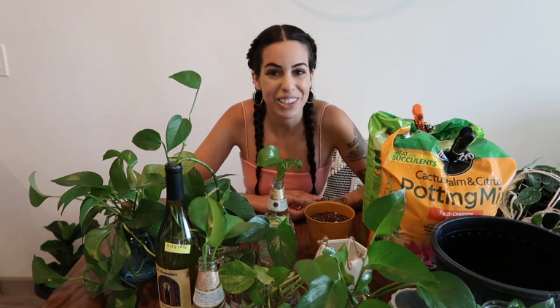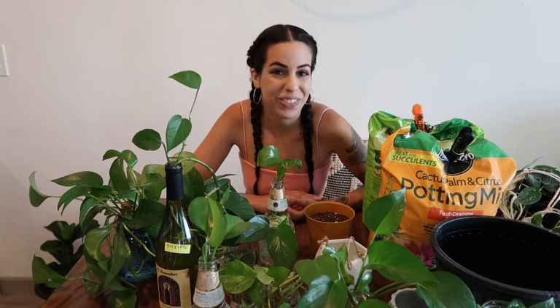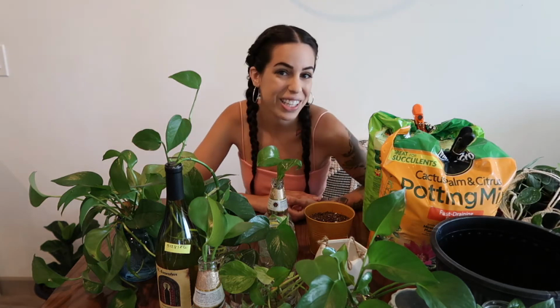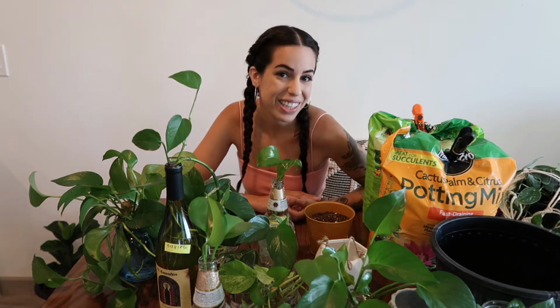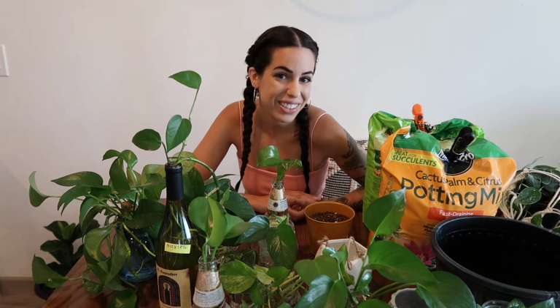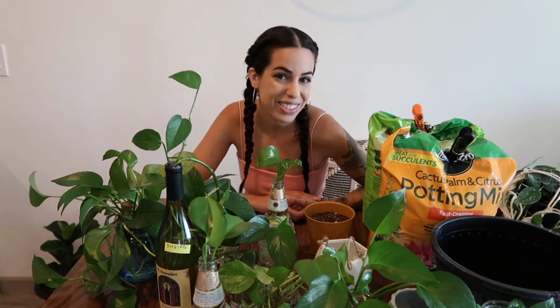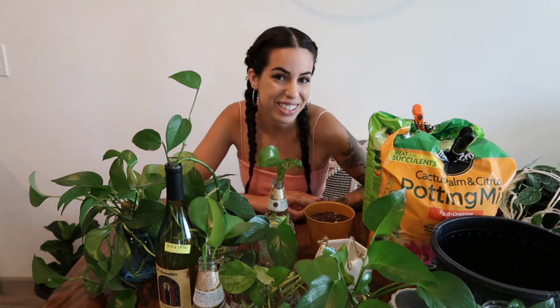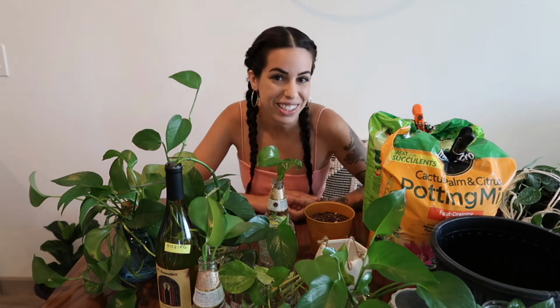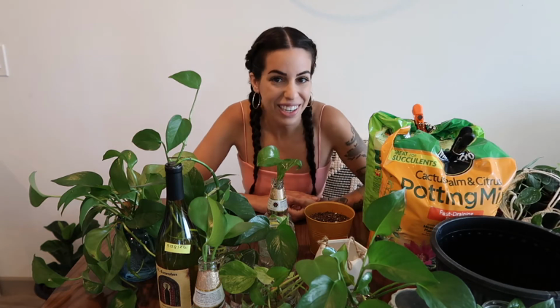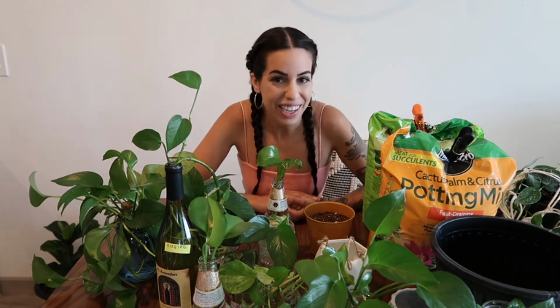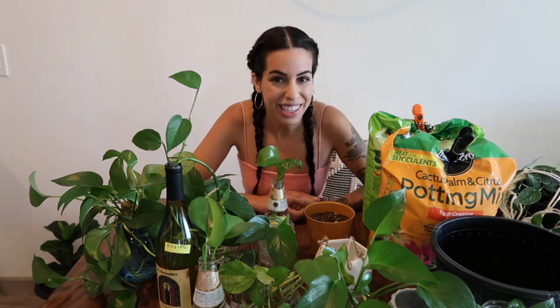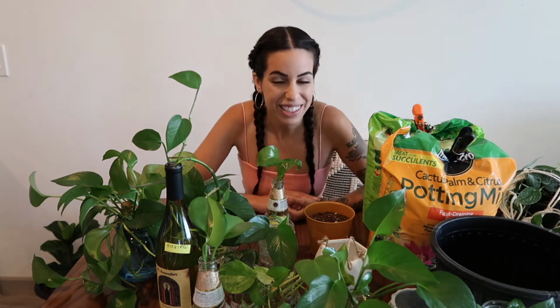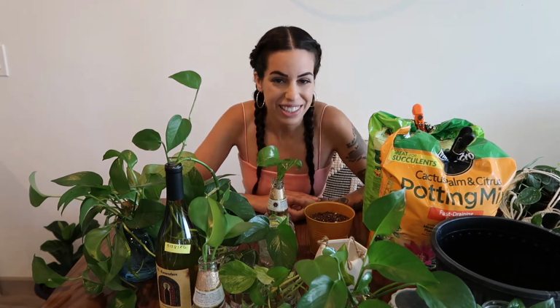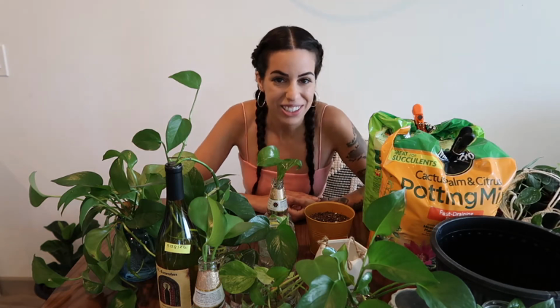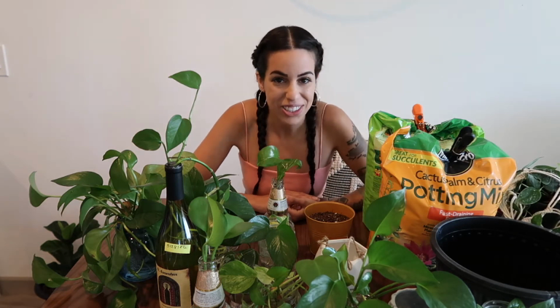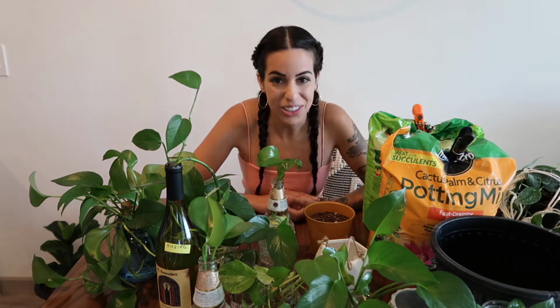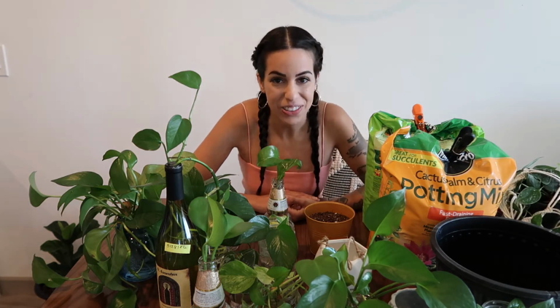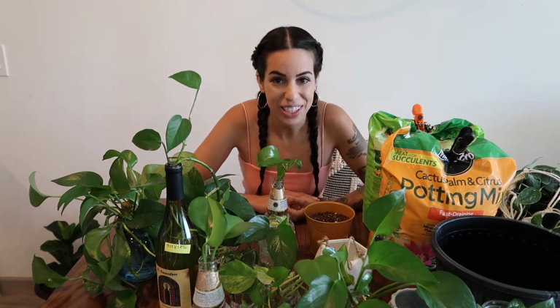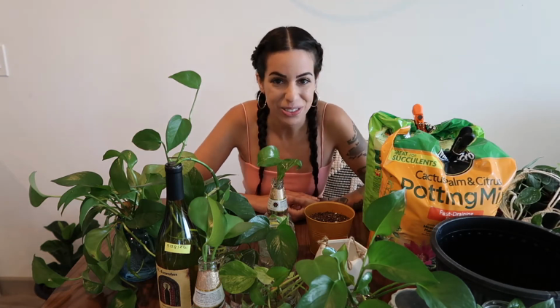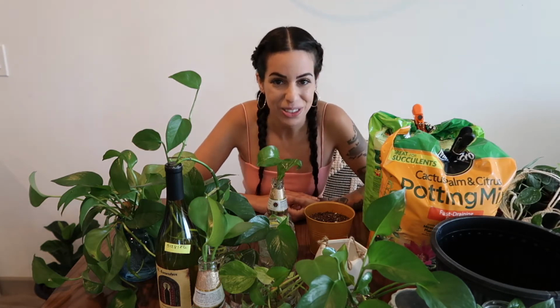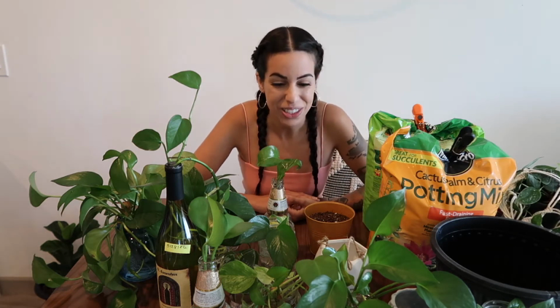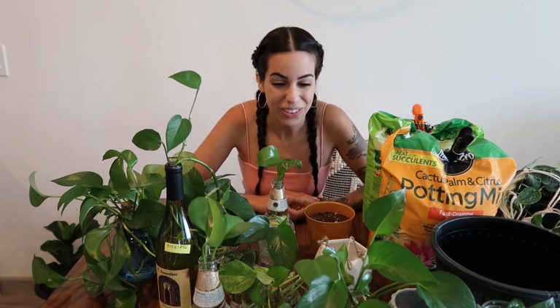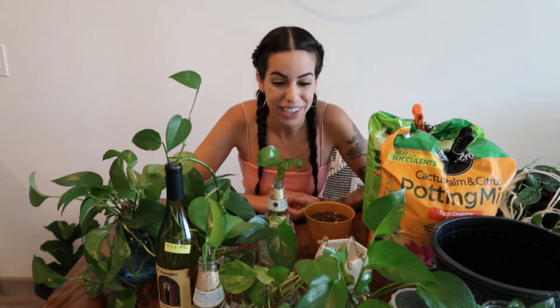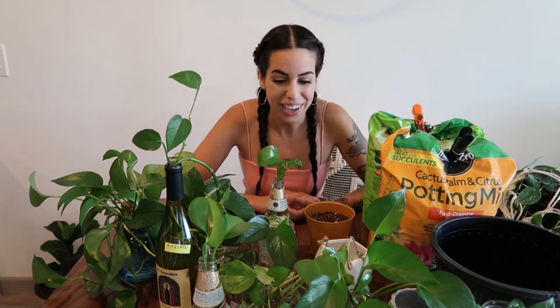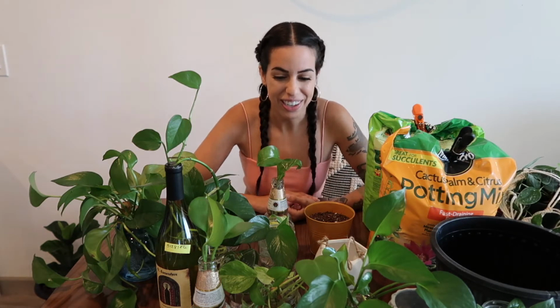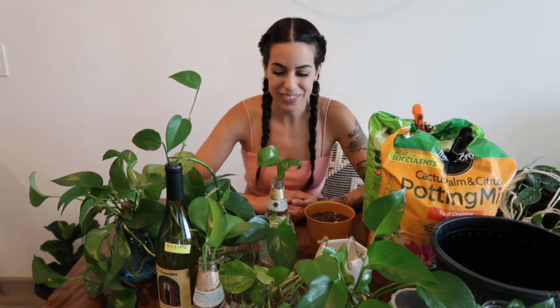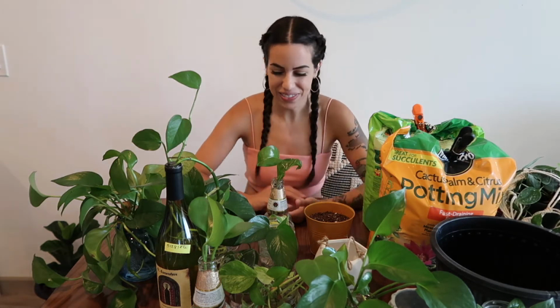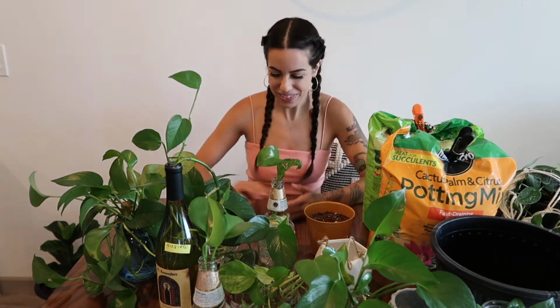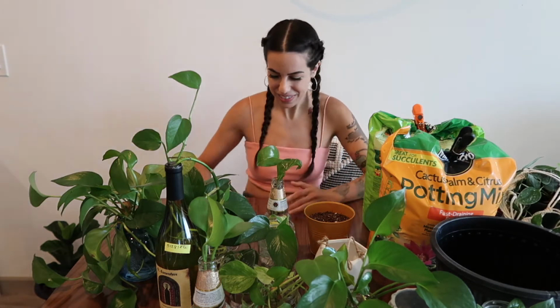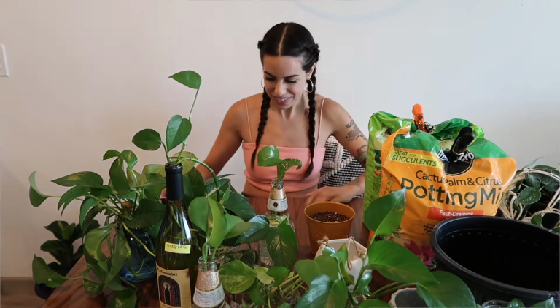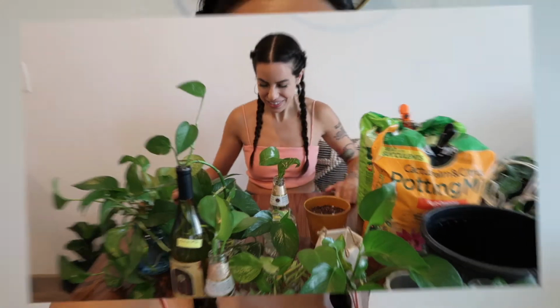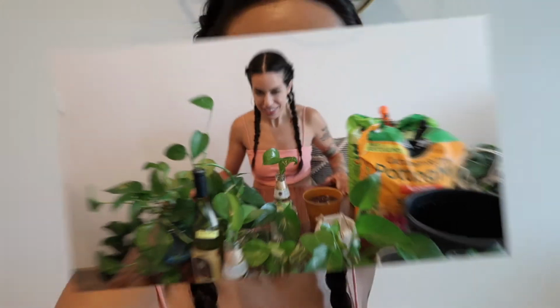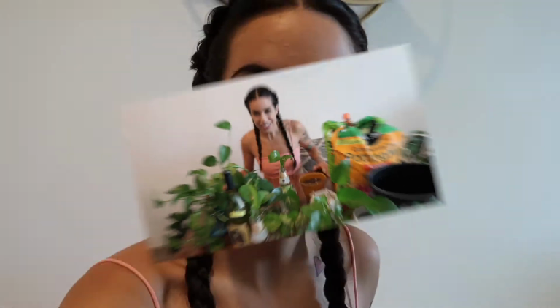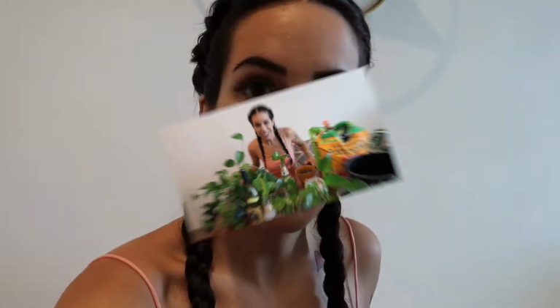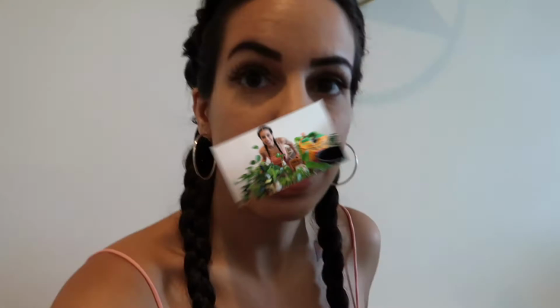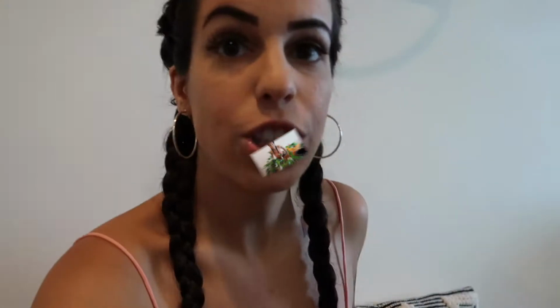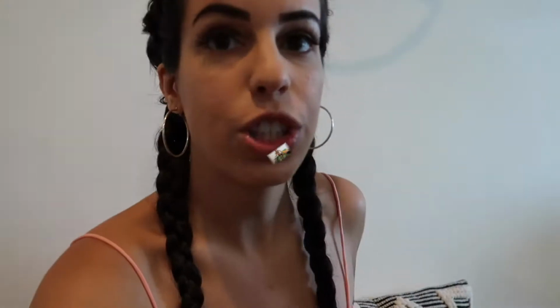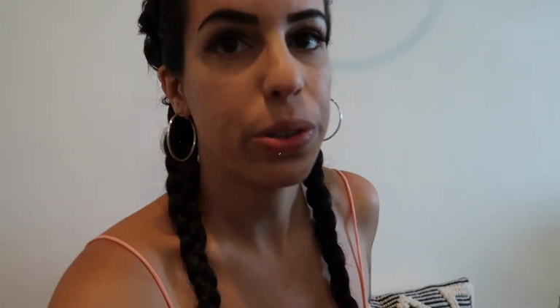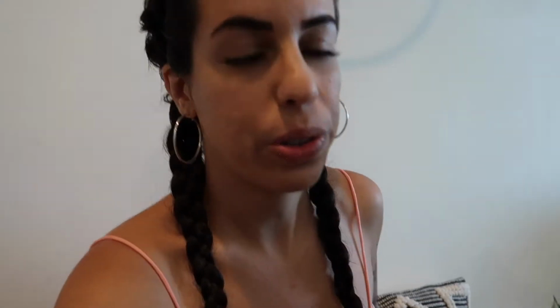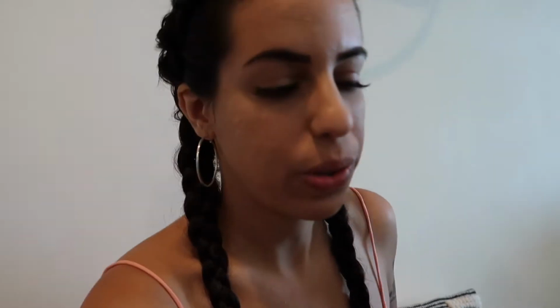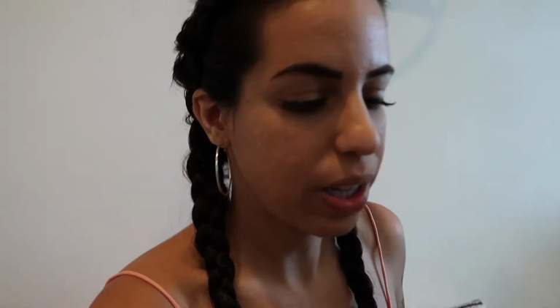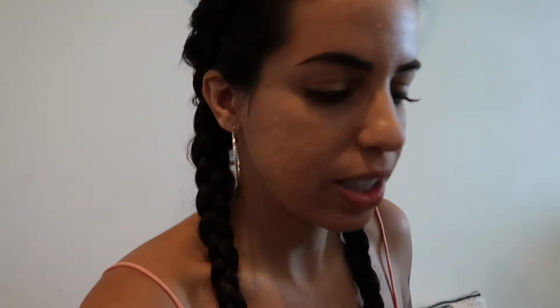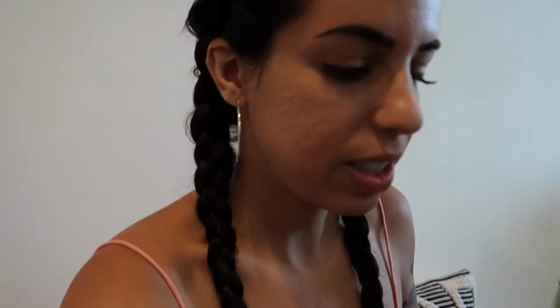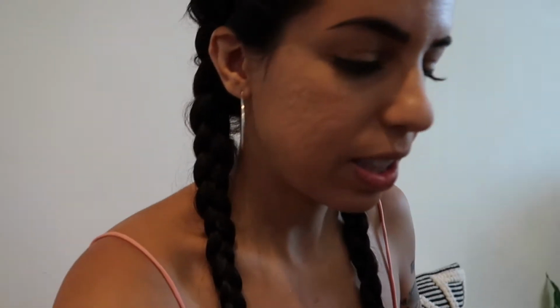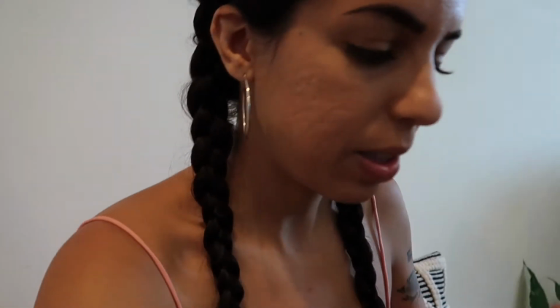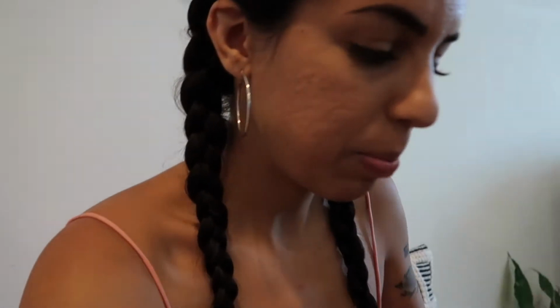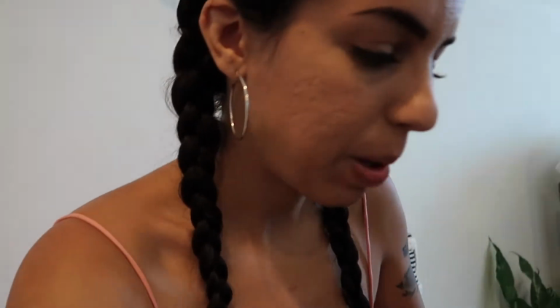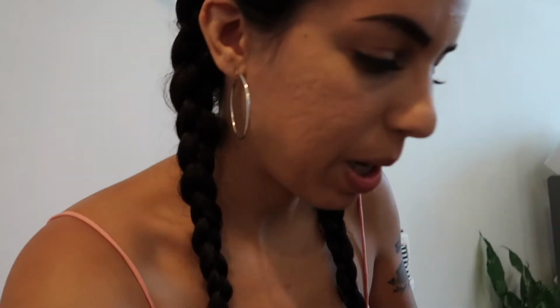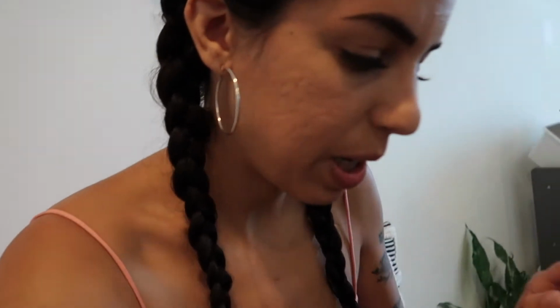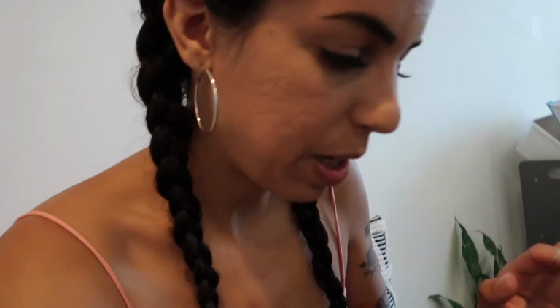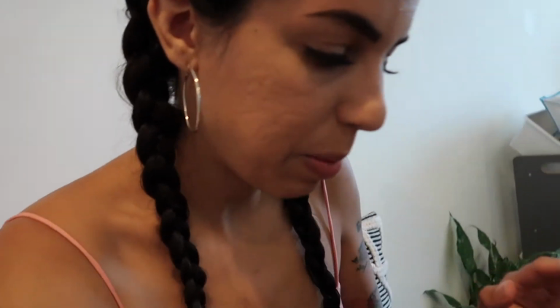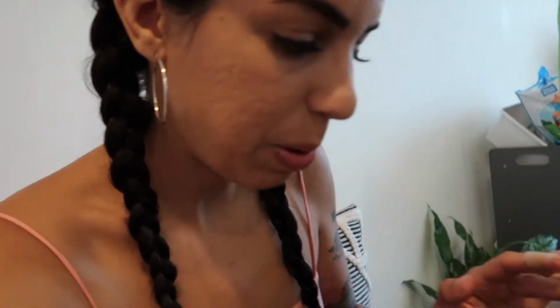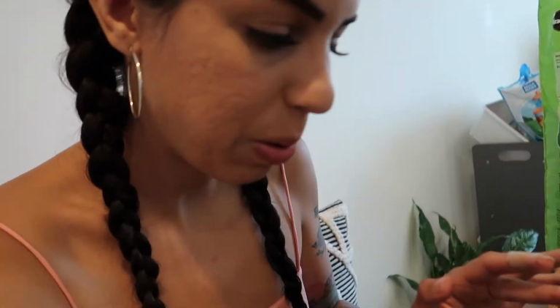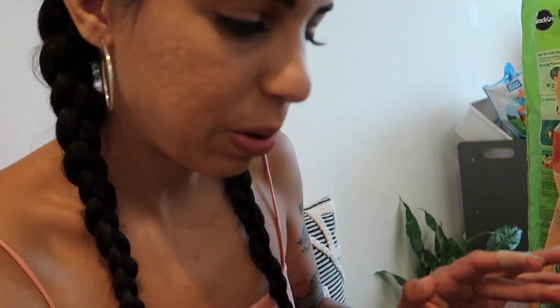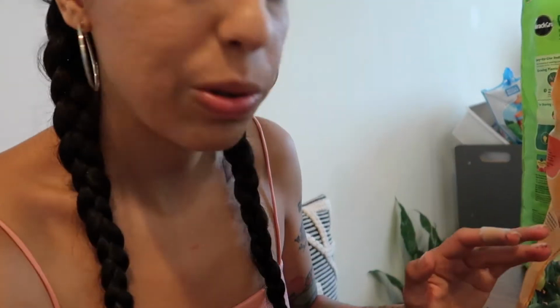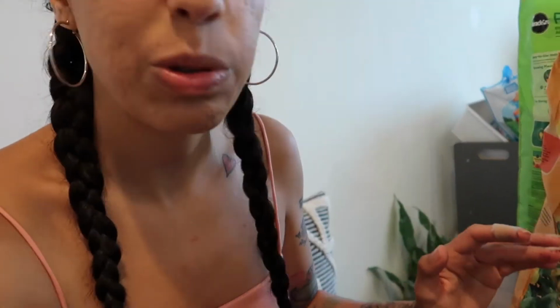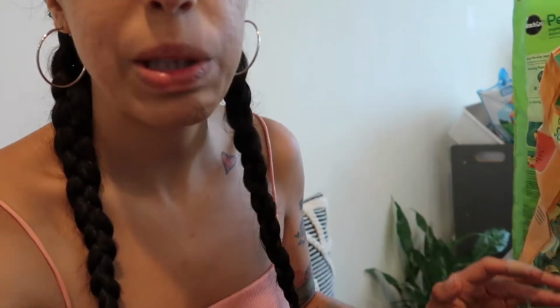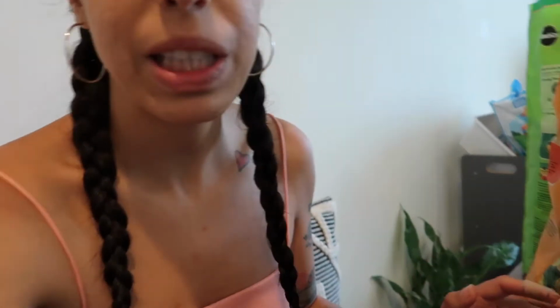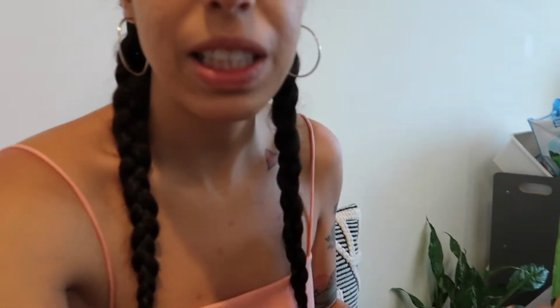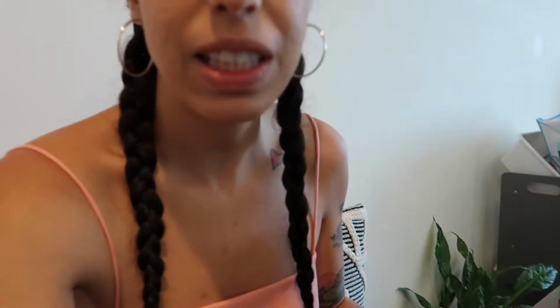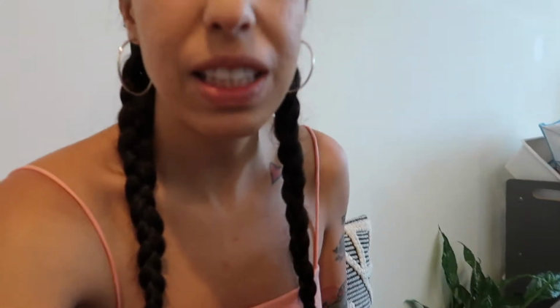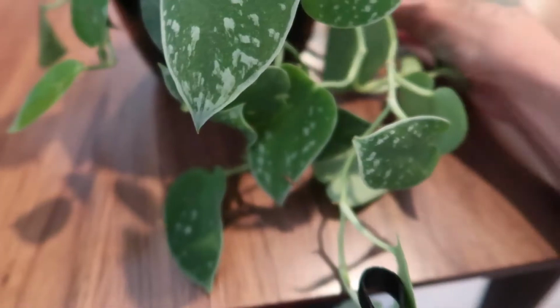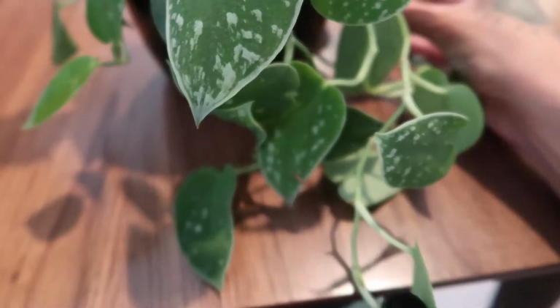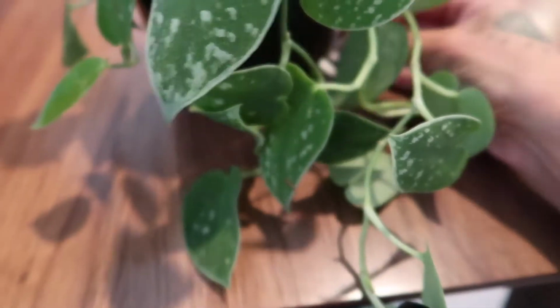I want to bring you guys a little bit closer and show you what's going on. I want to show you my pothos pictus — and this plant looks like this.